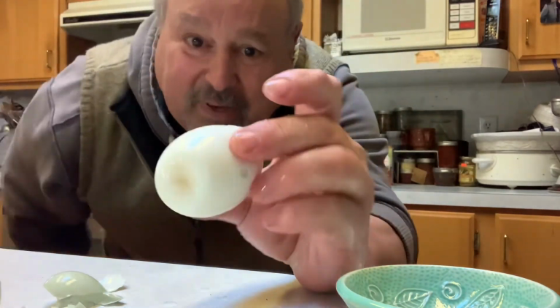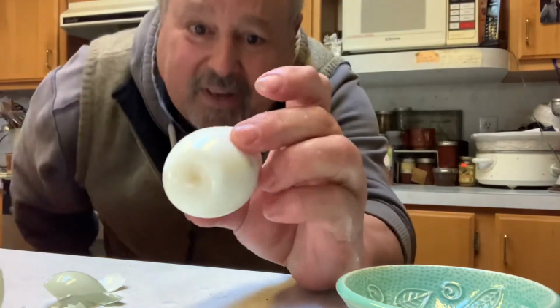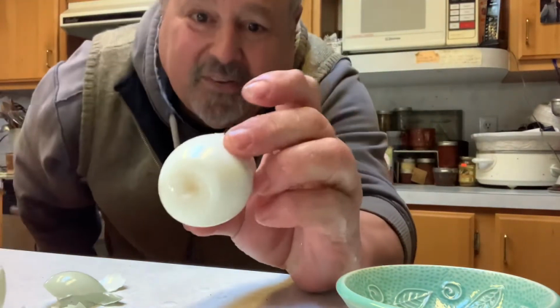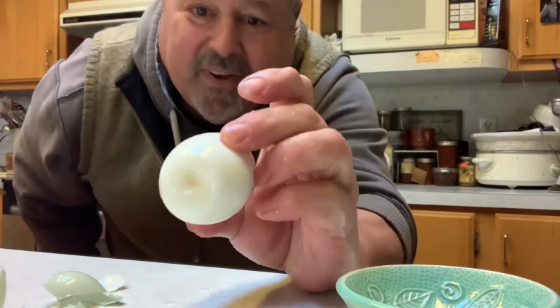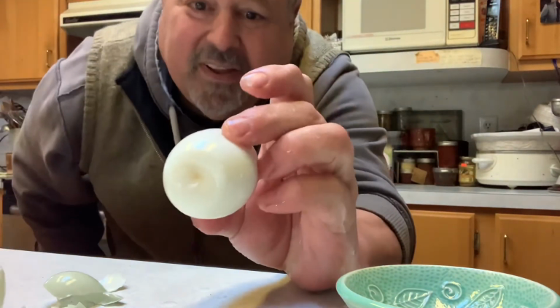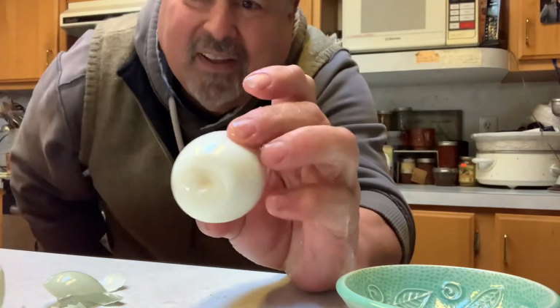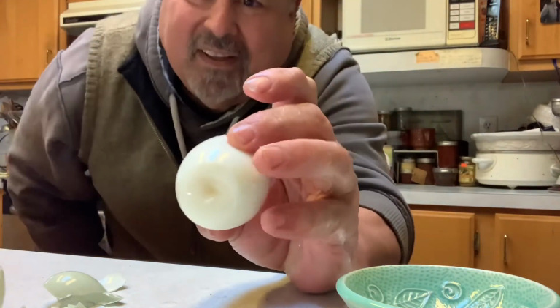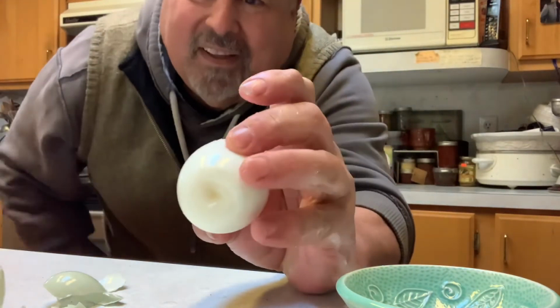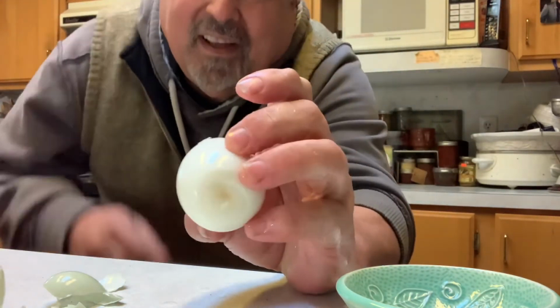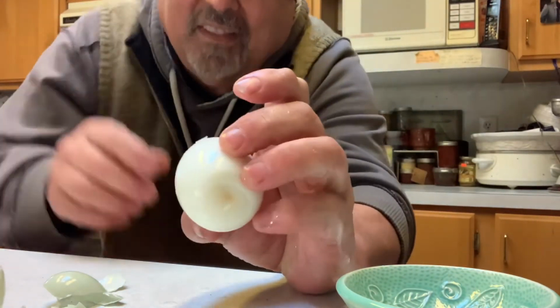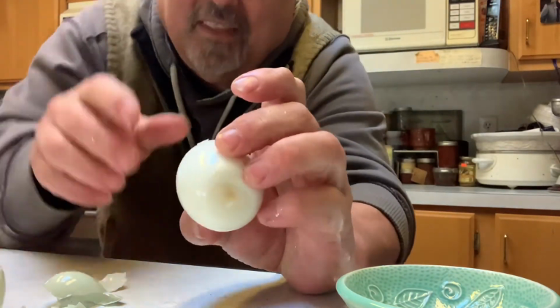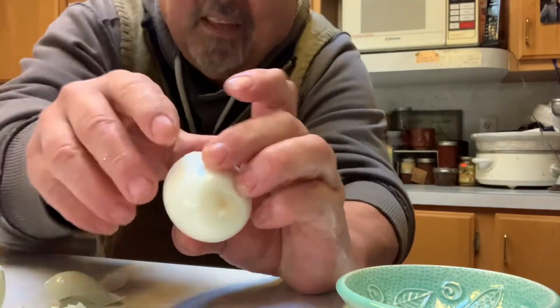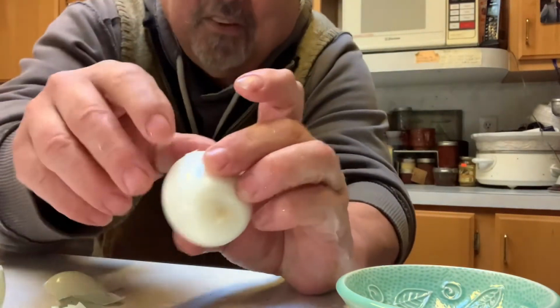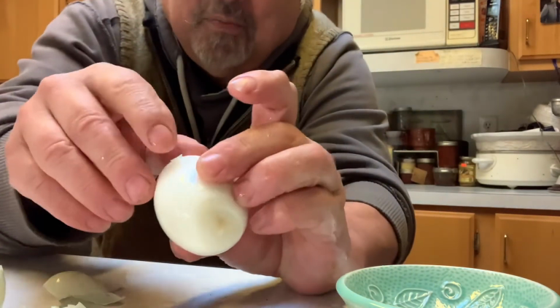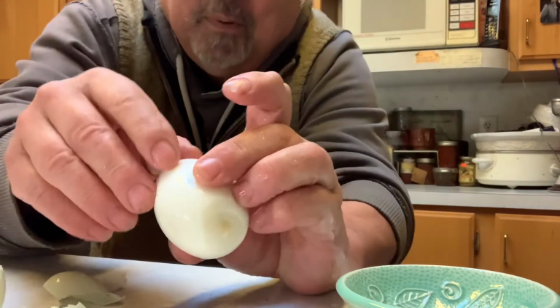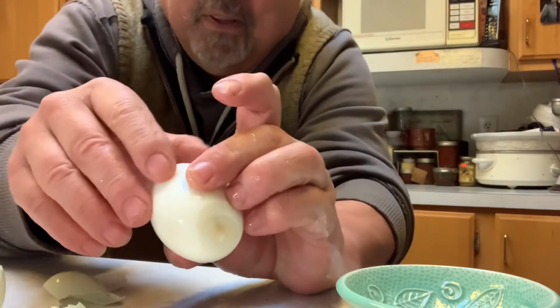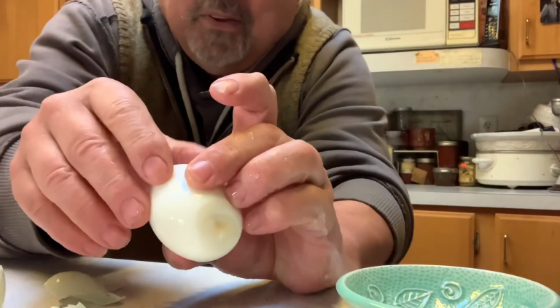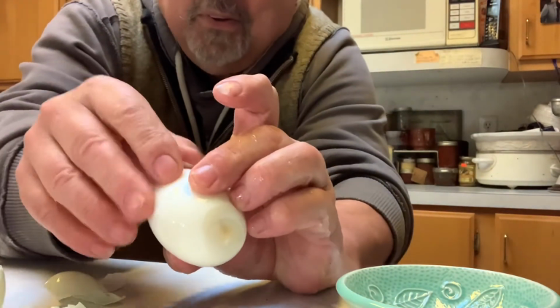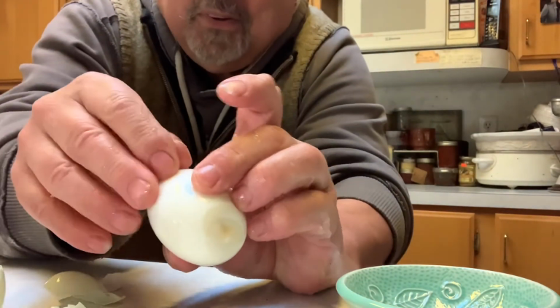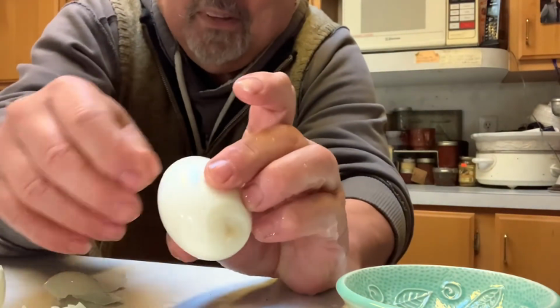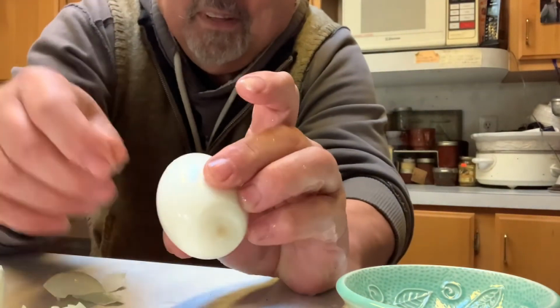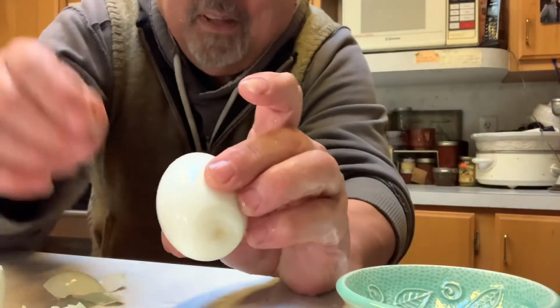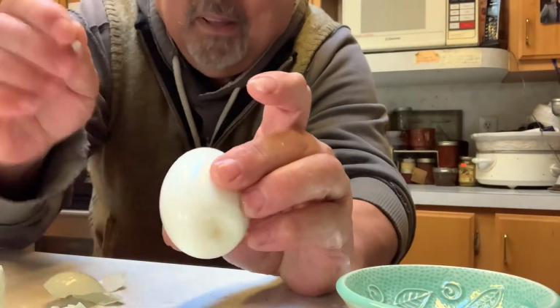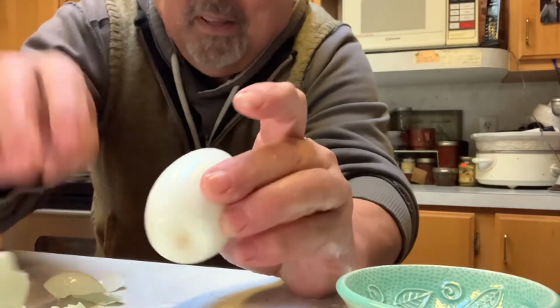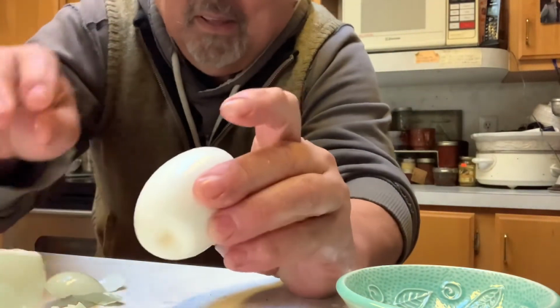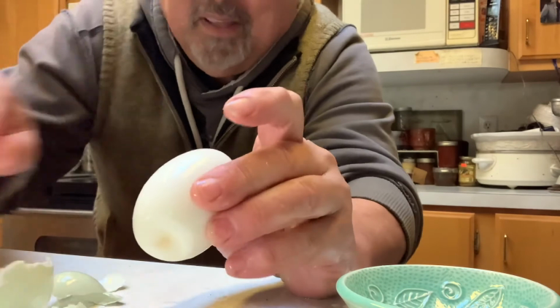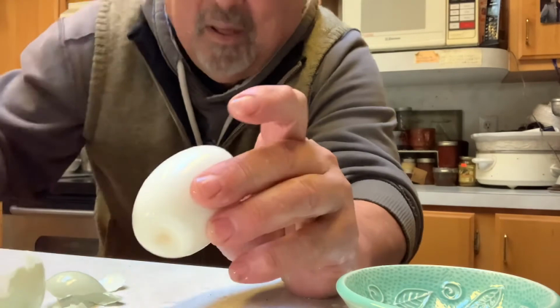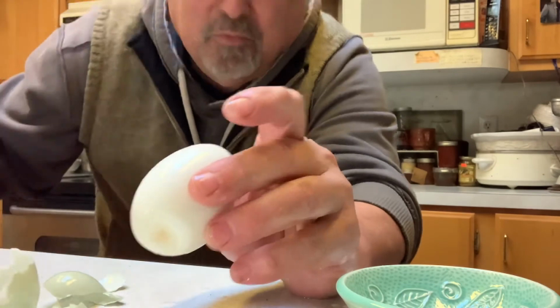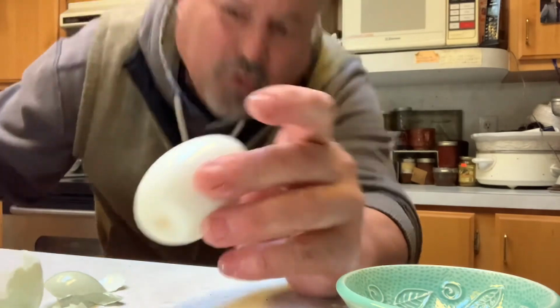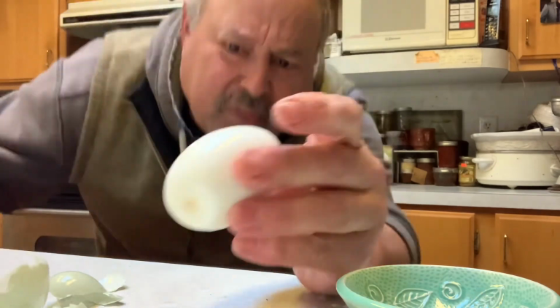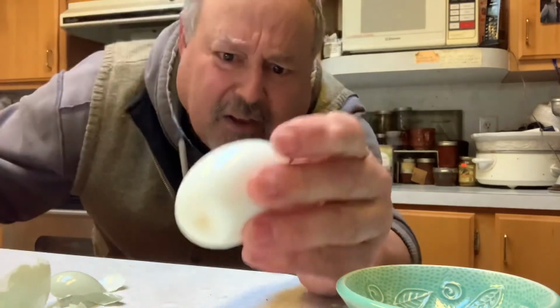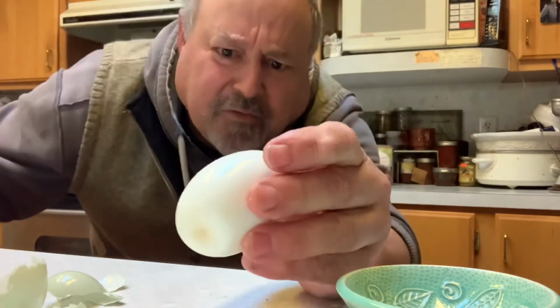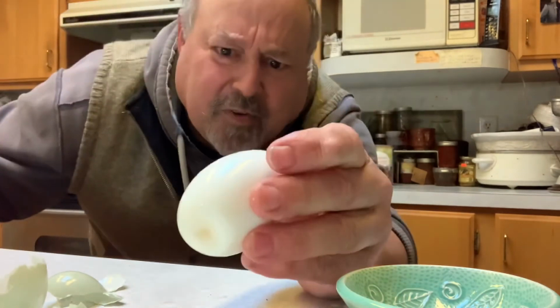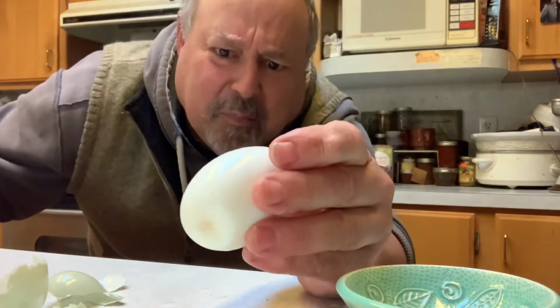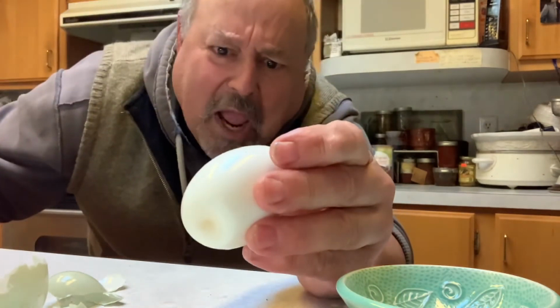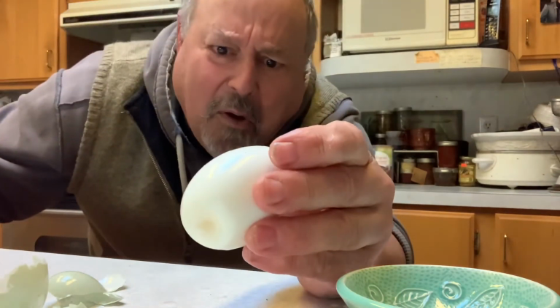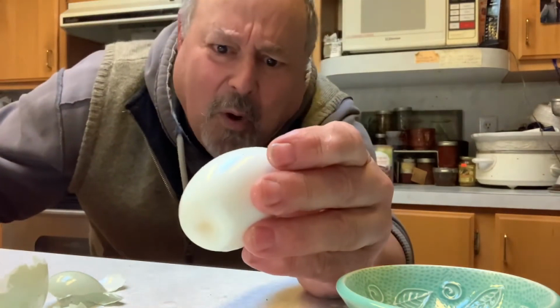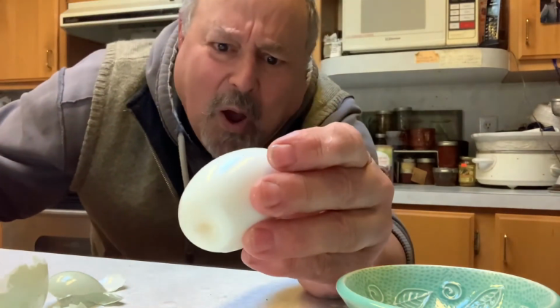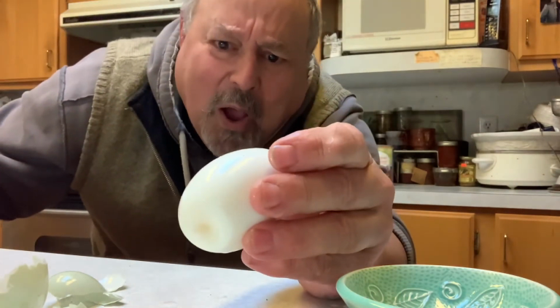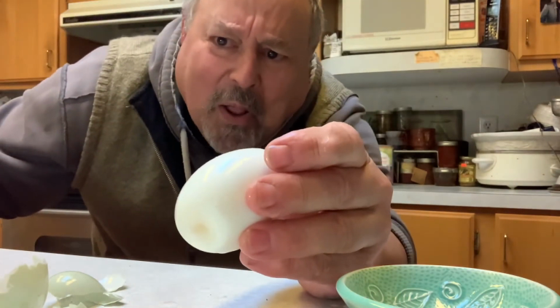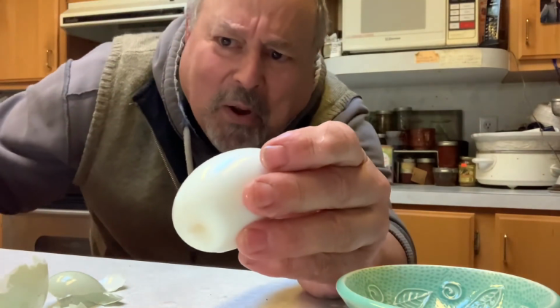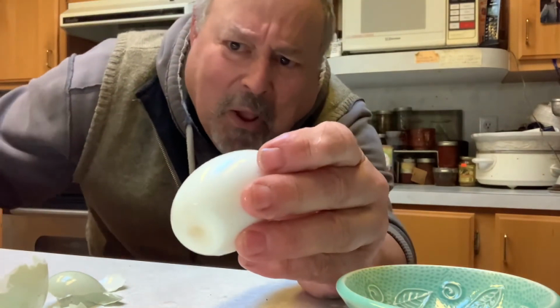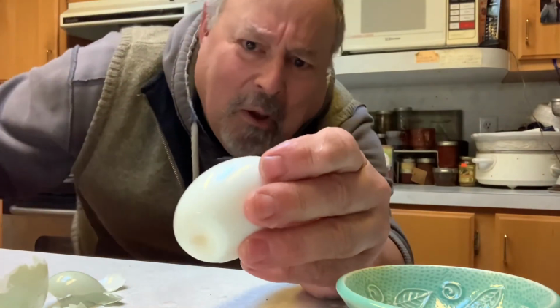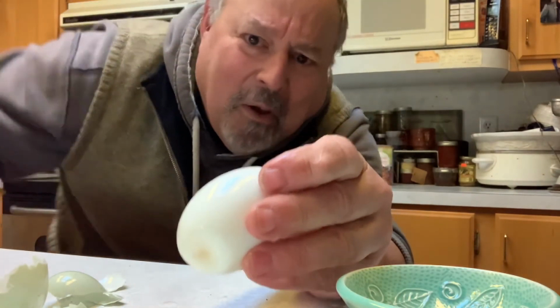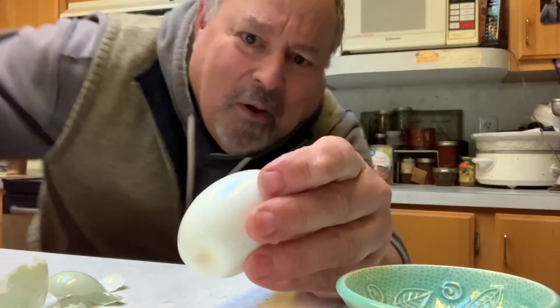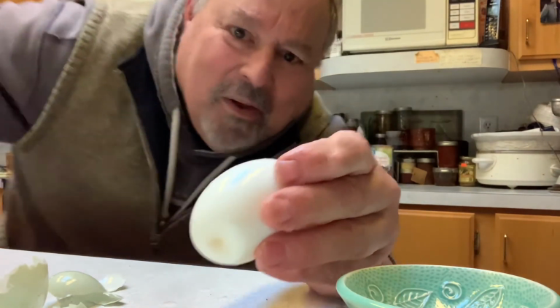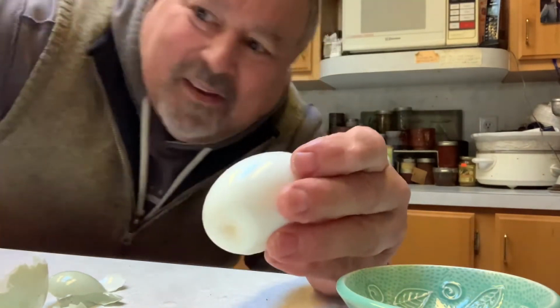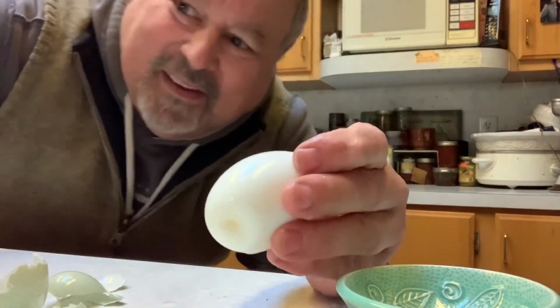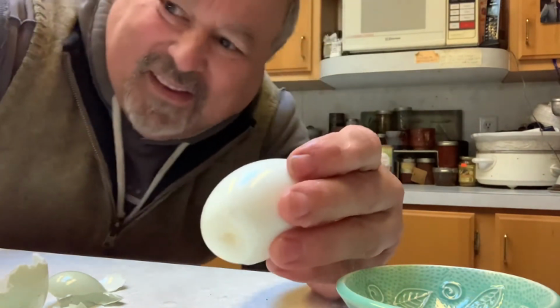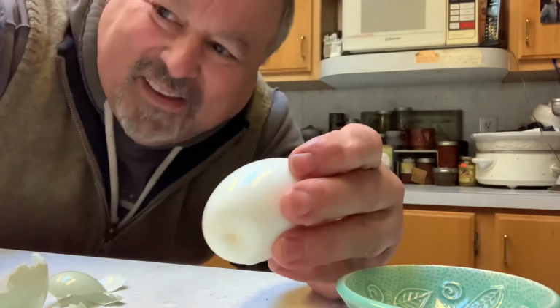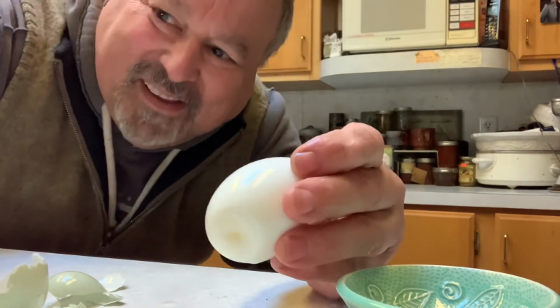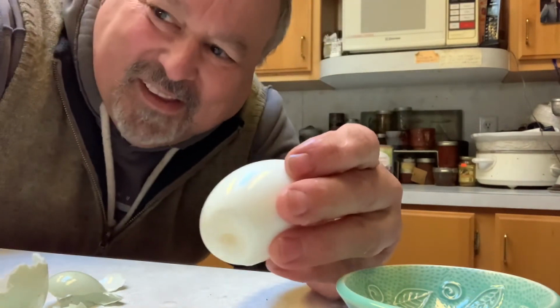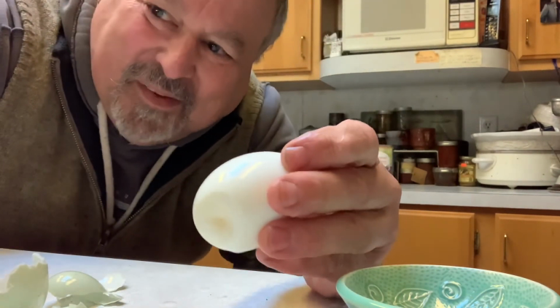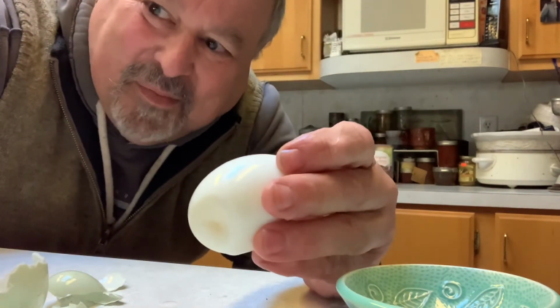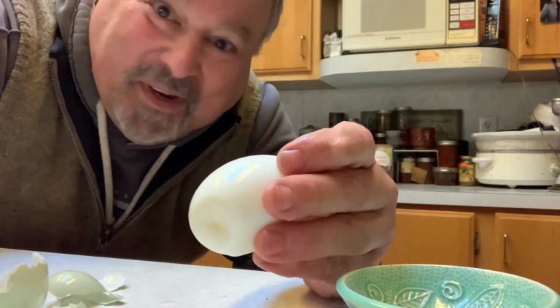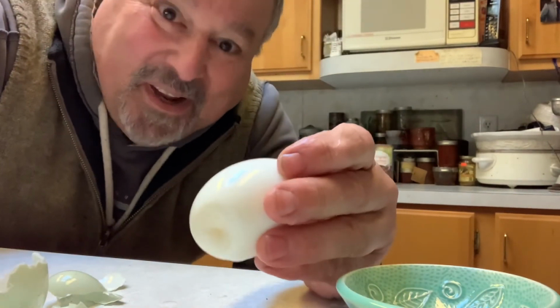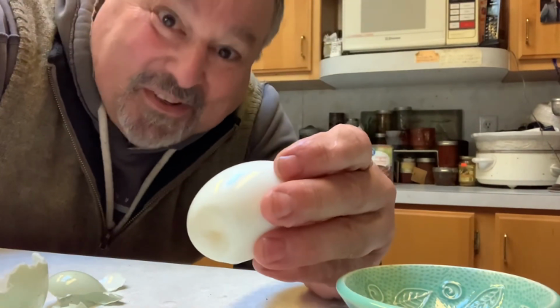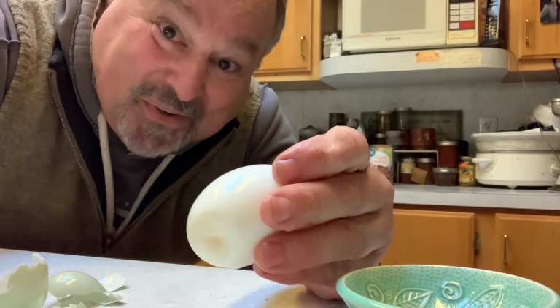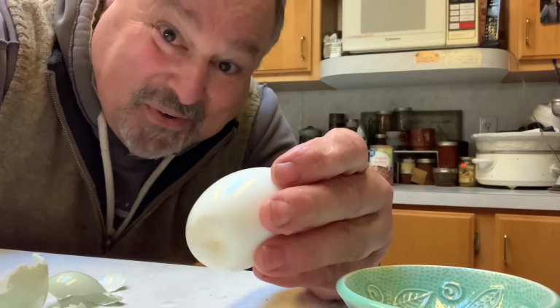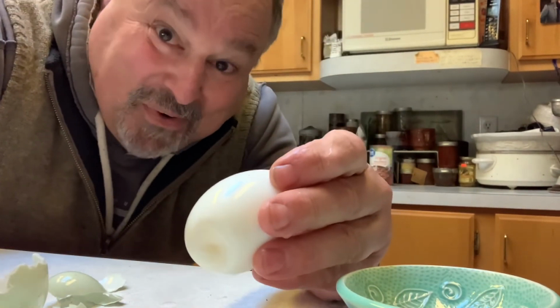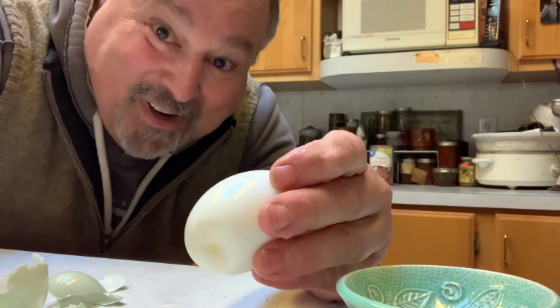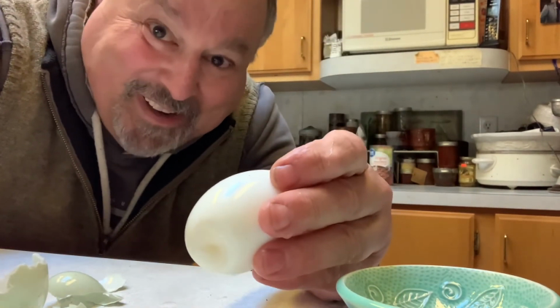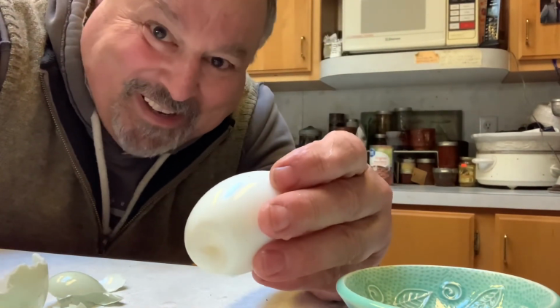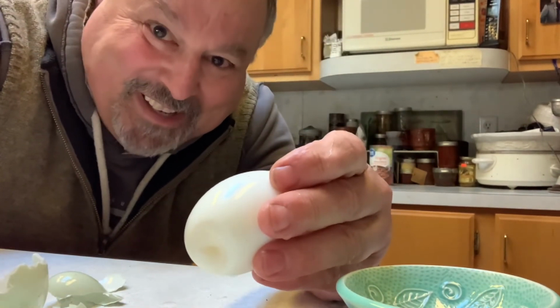But anyway, I thought that was pretty cool. I'm doing that from now on — but not to a raw egg.